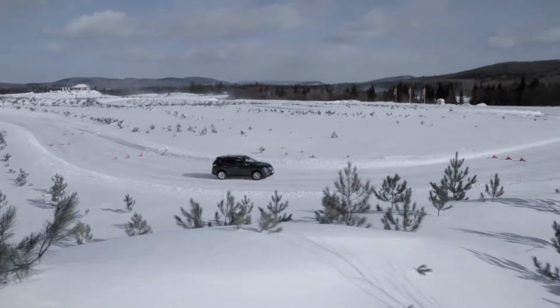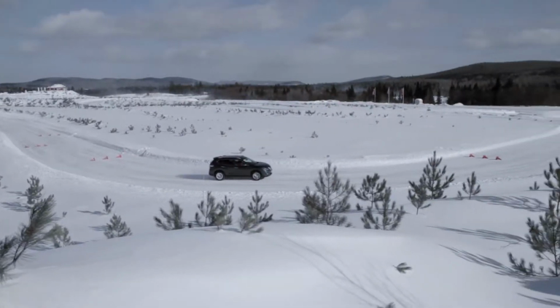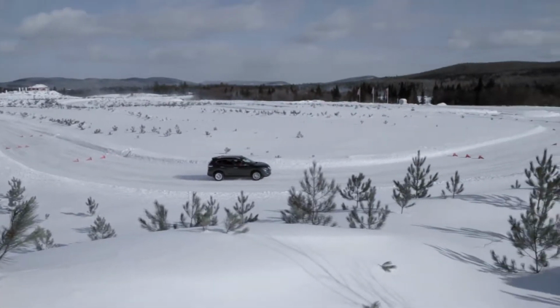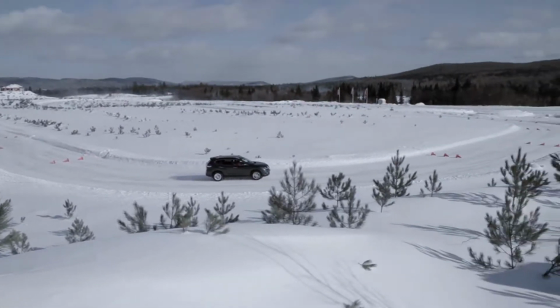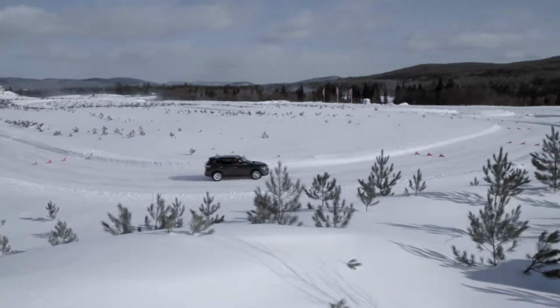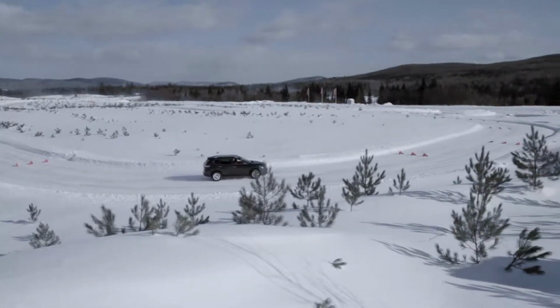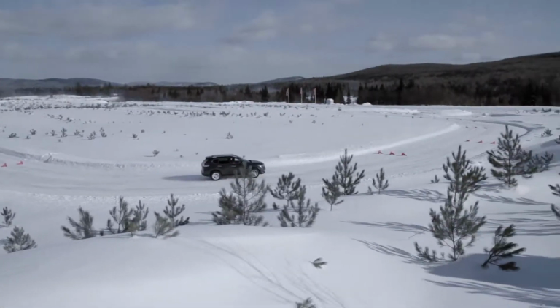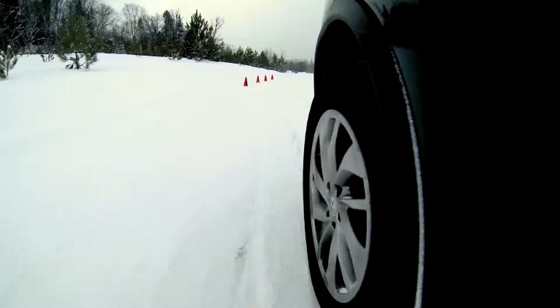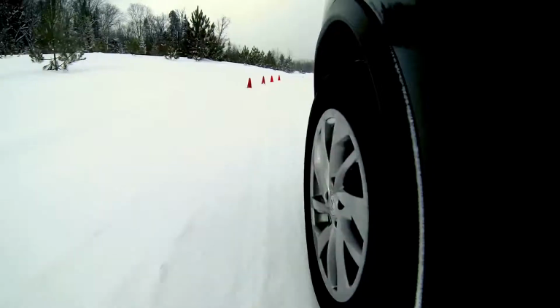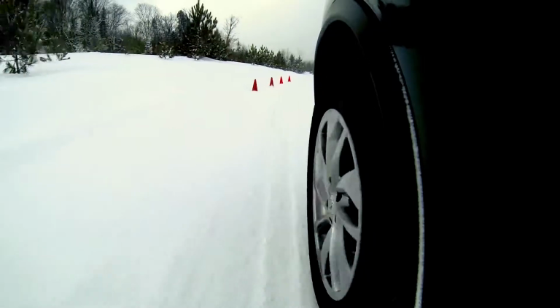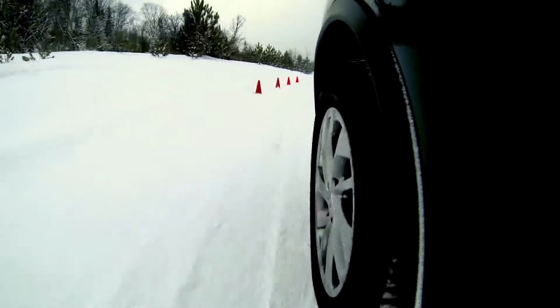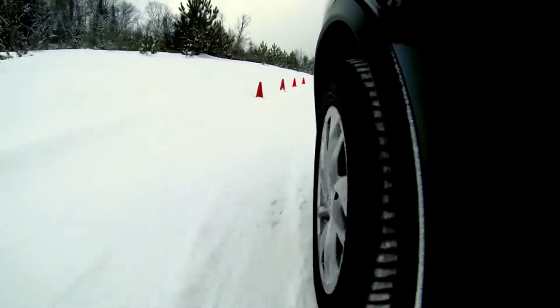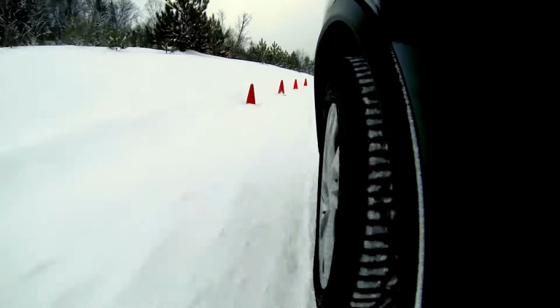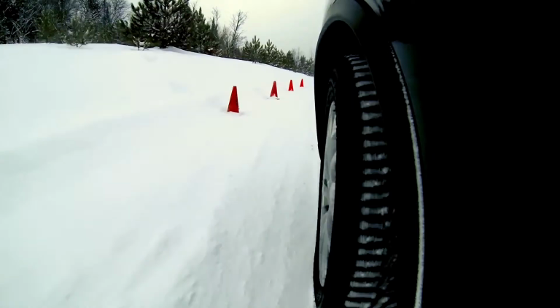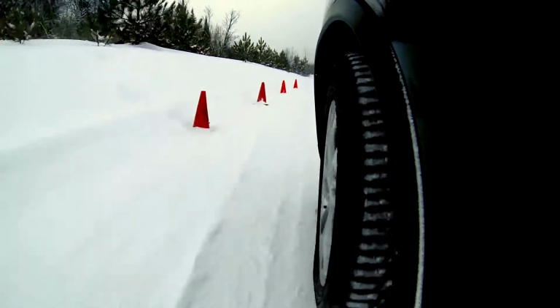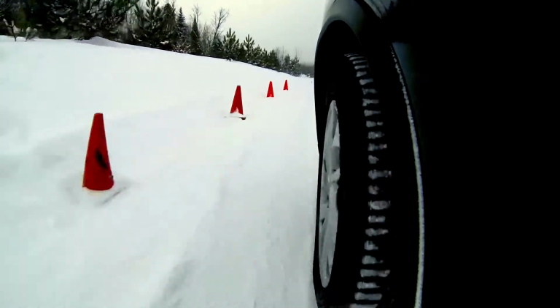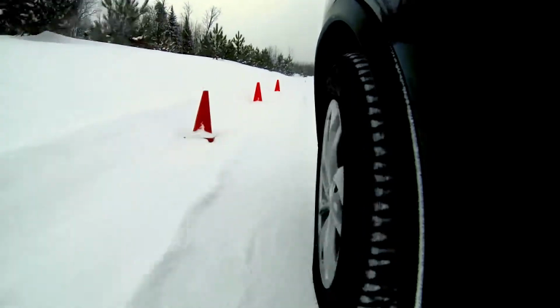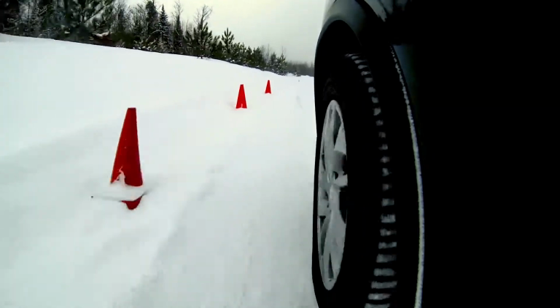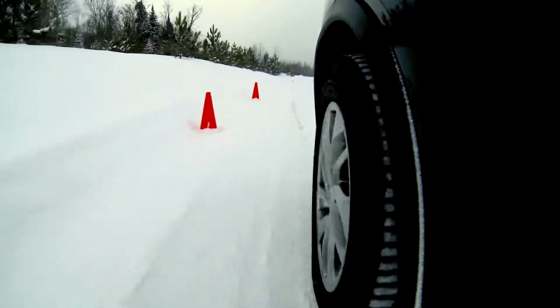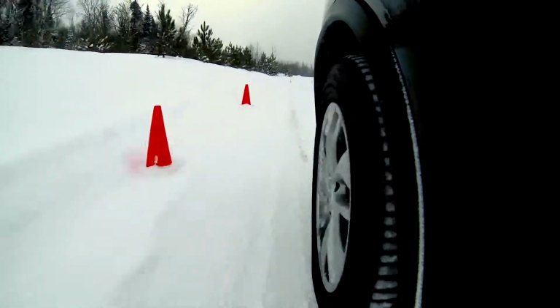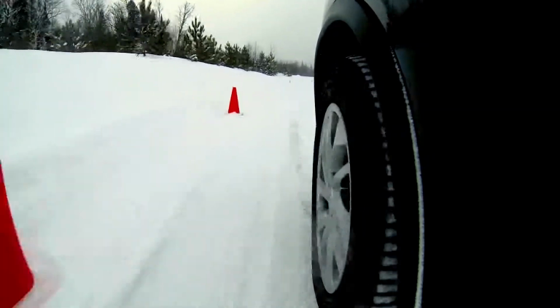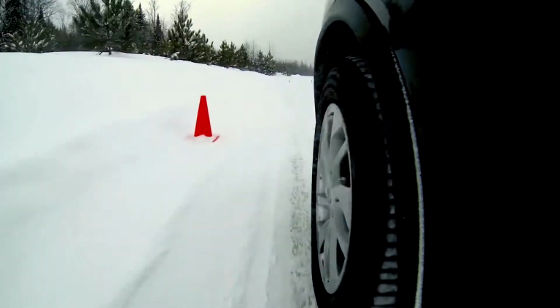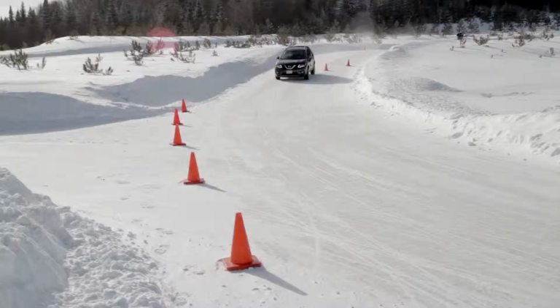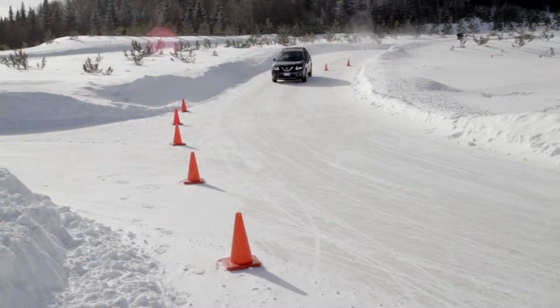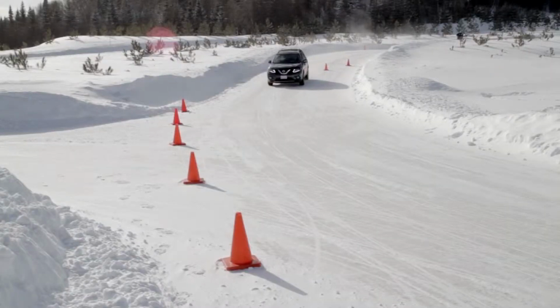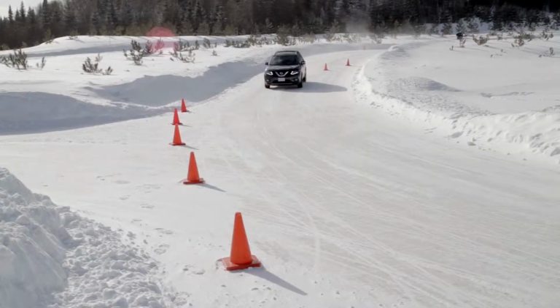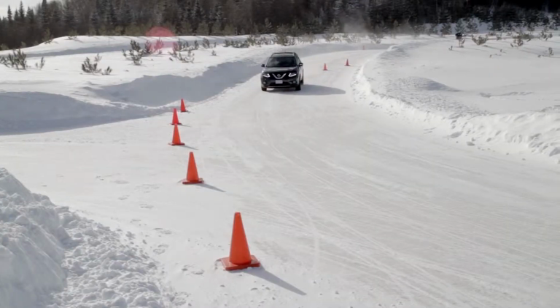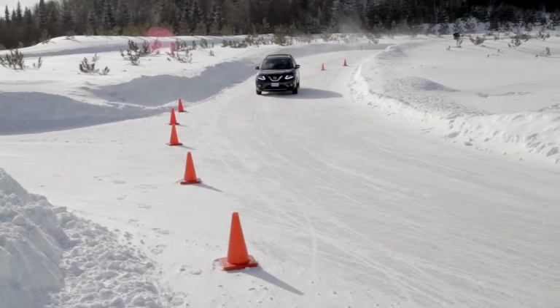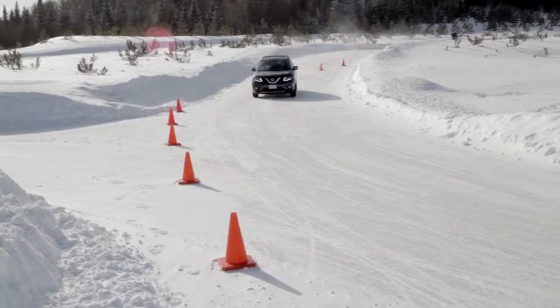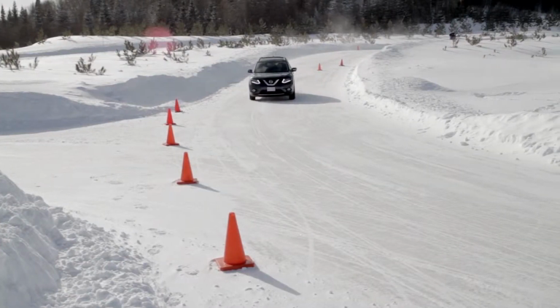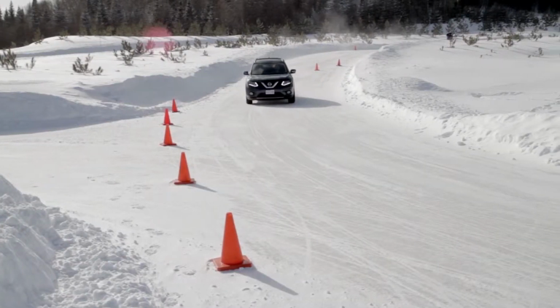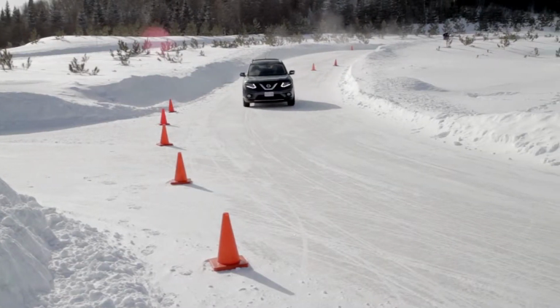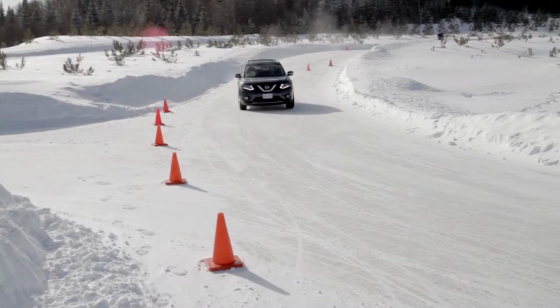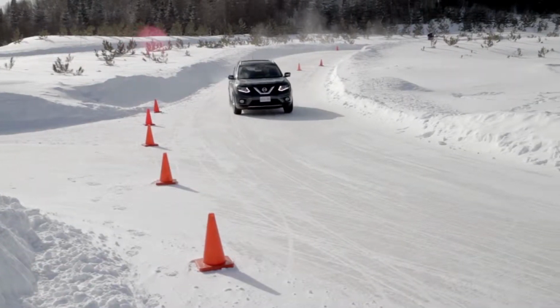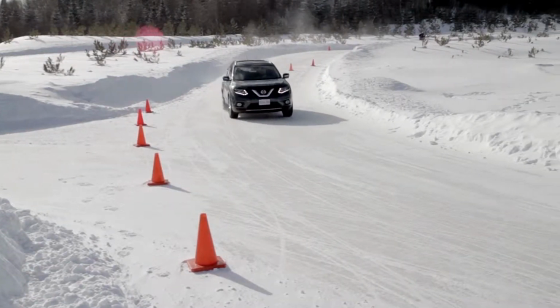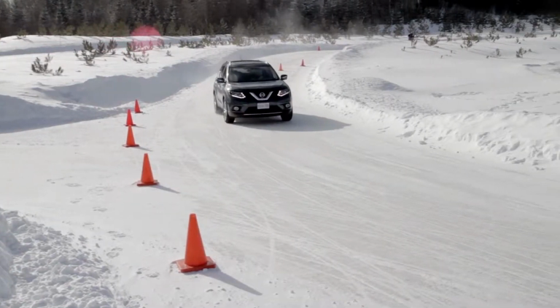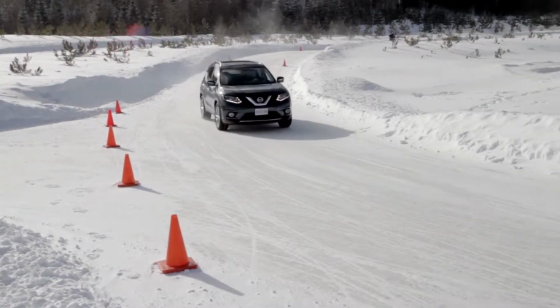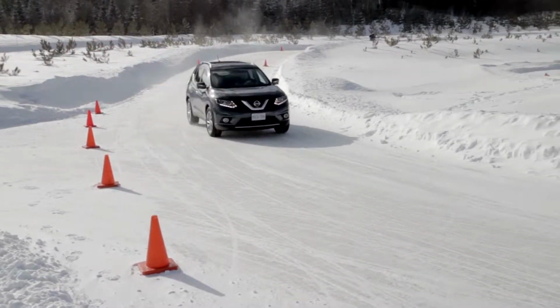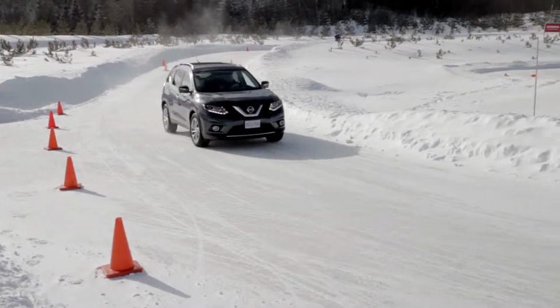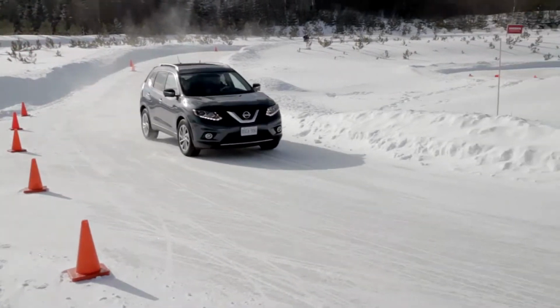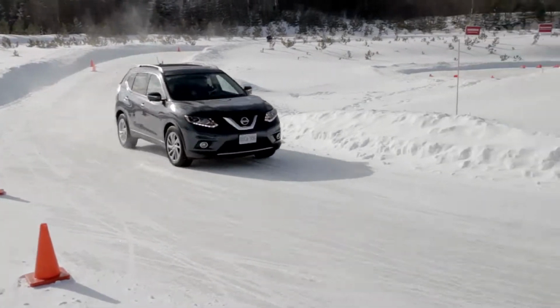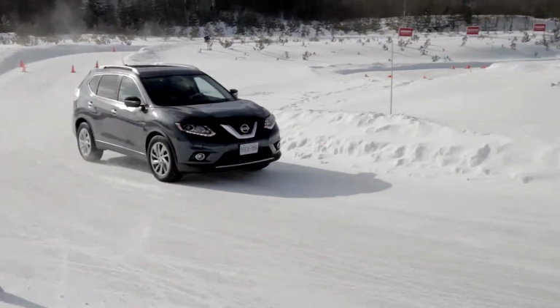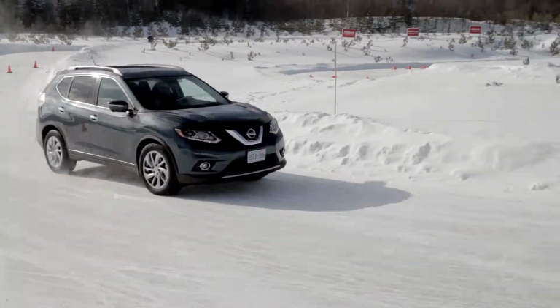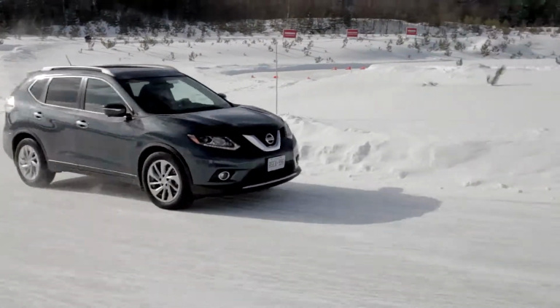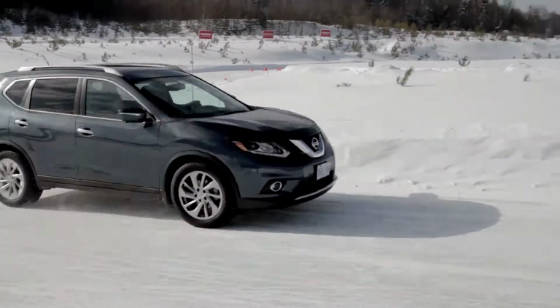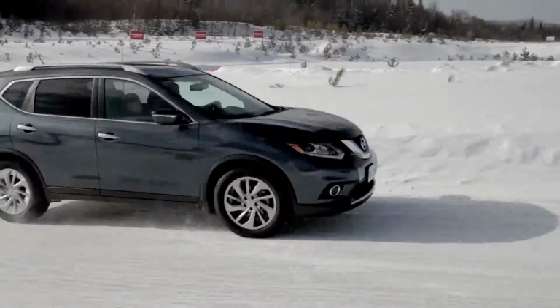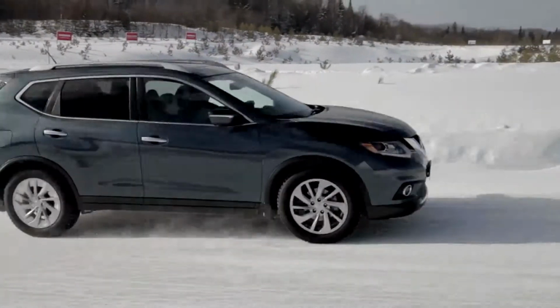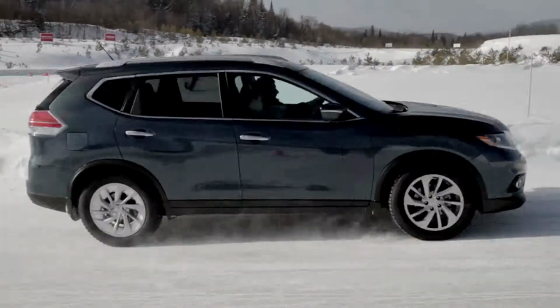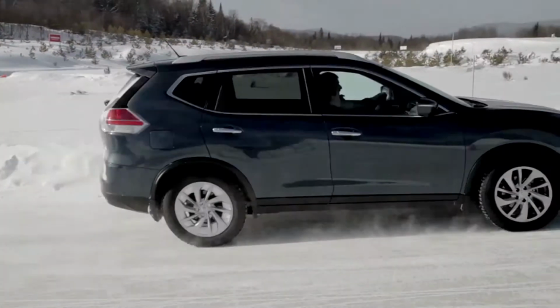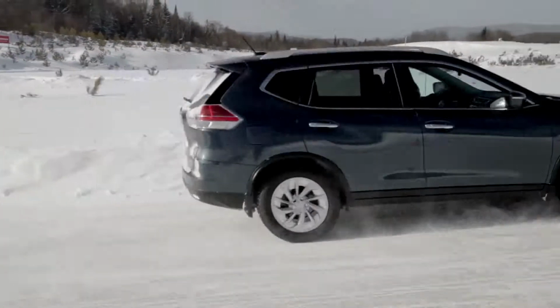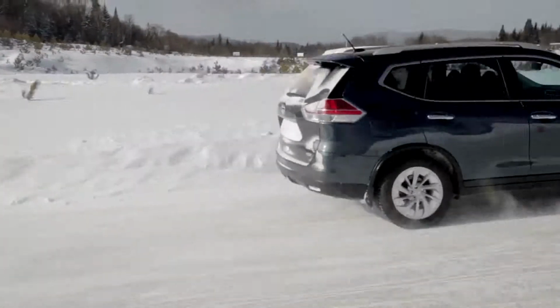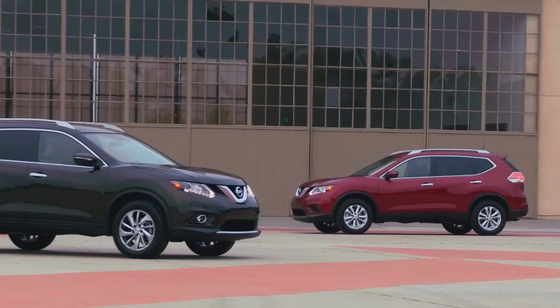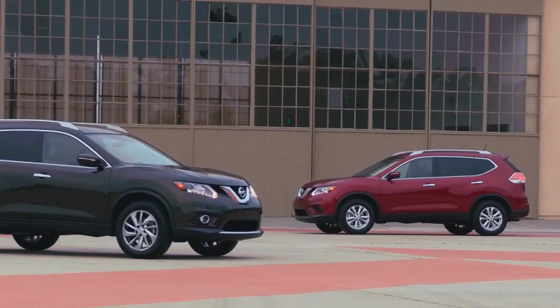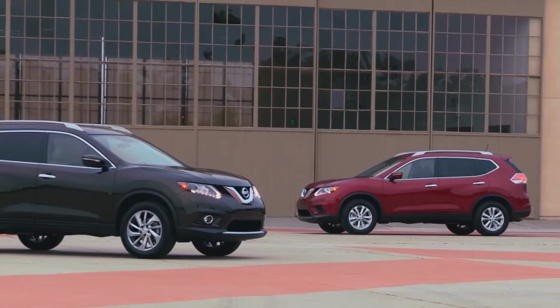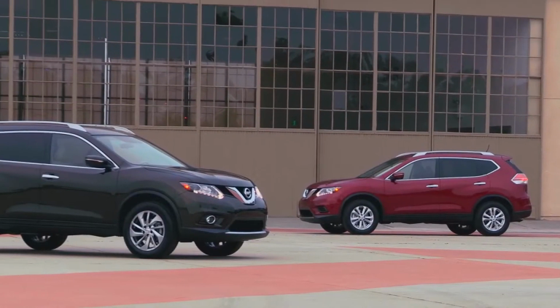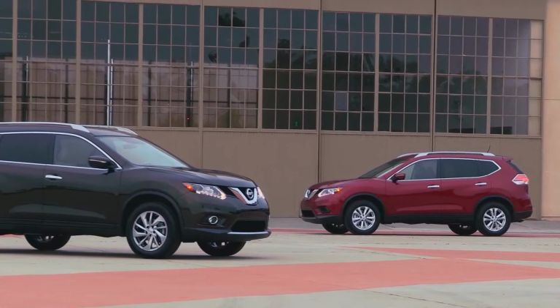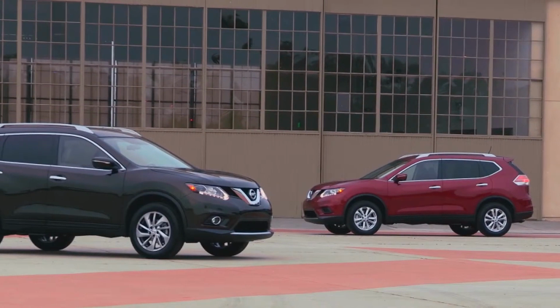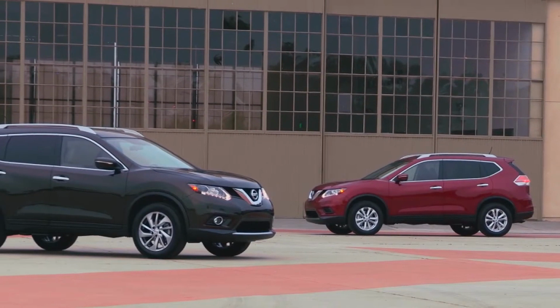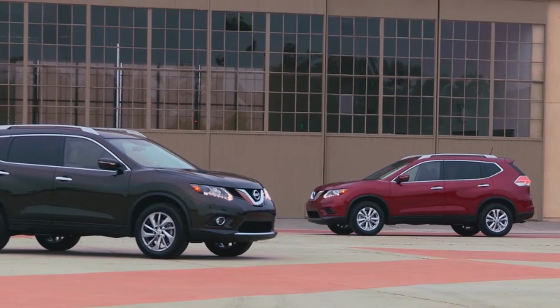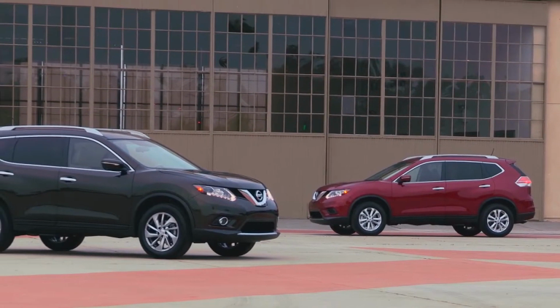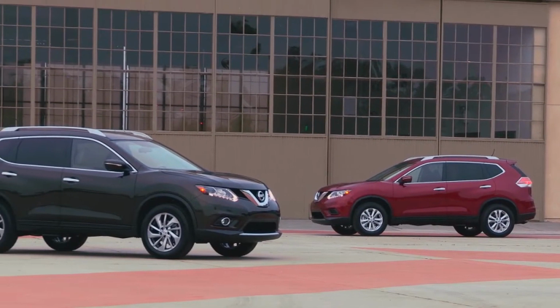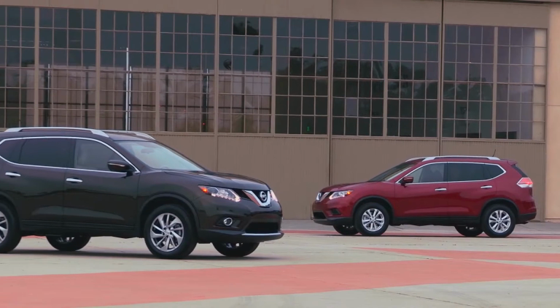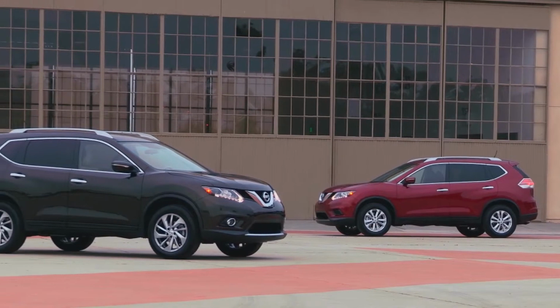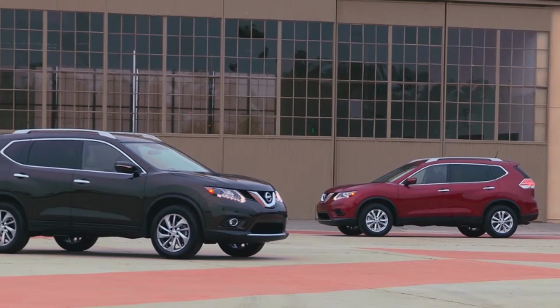Take one for a test drive today and see where style meets performance in the 2015 Nissan Rogue.